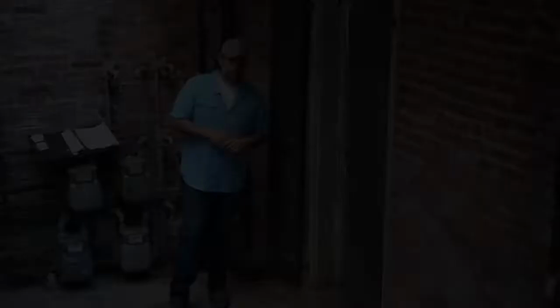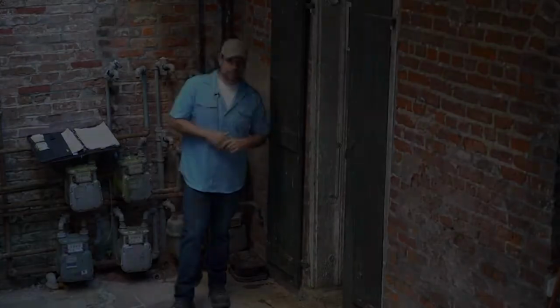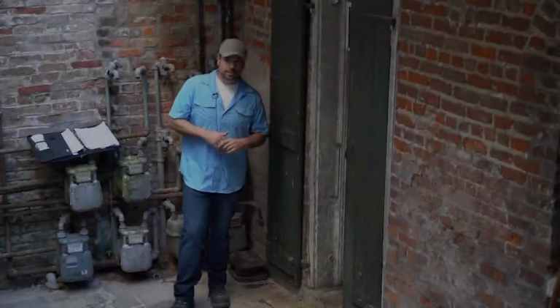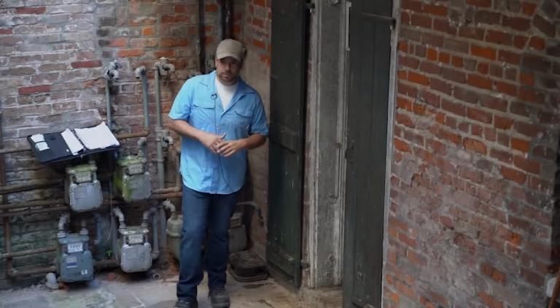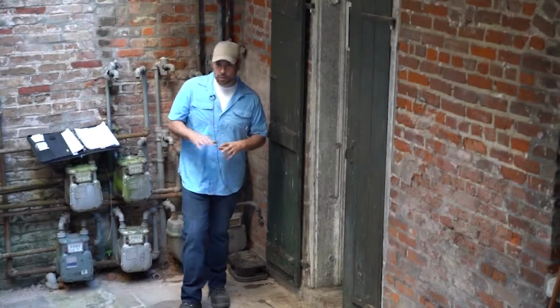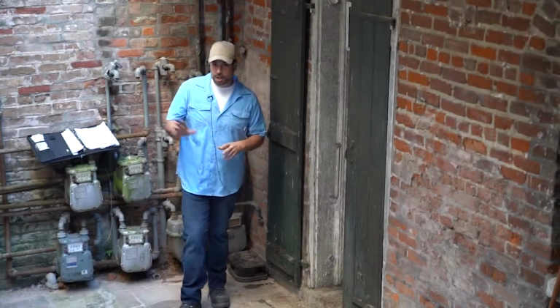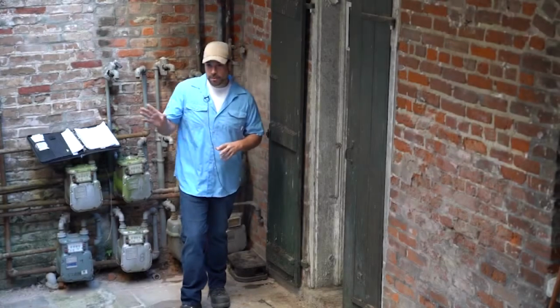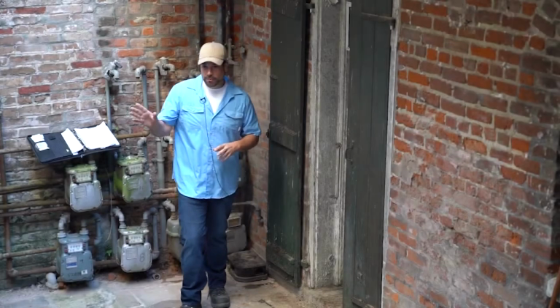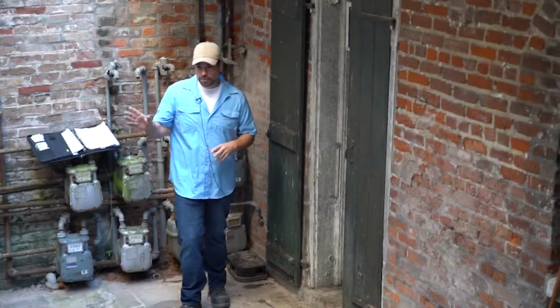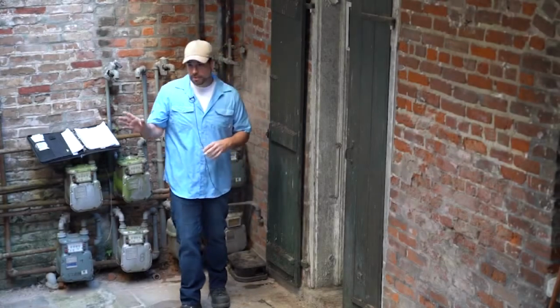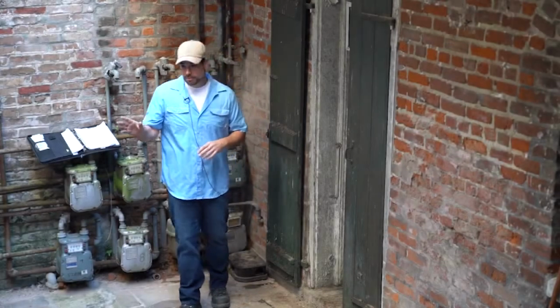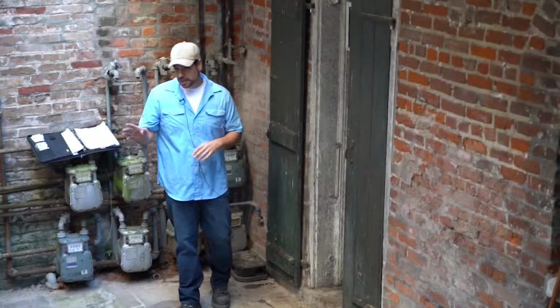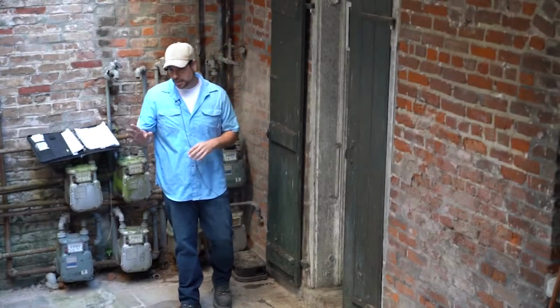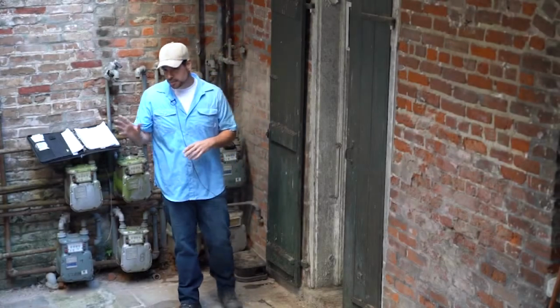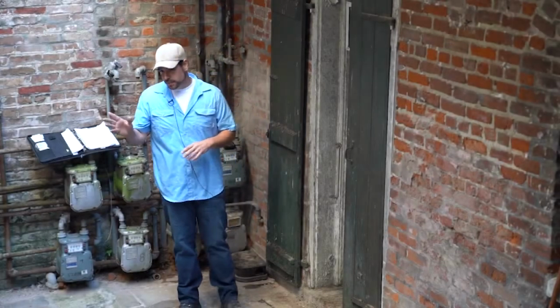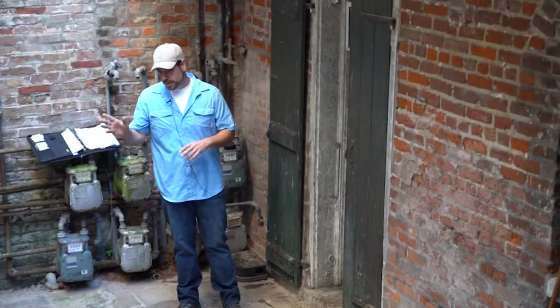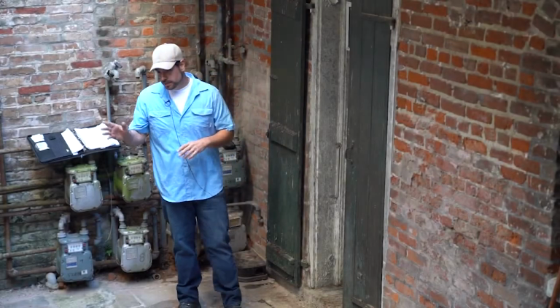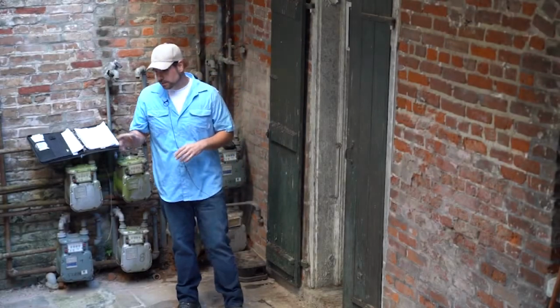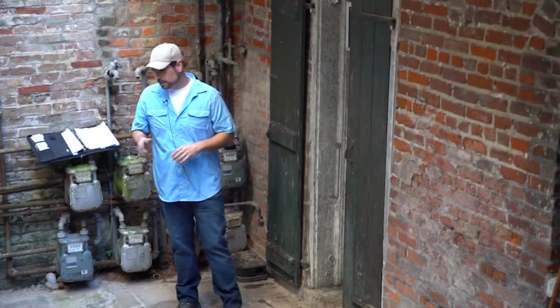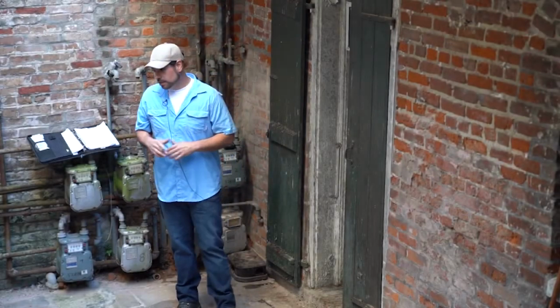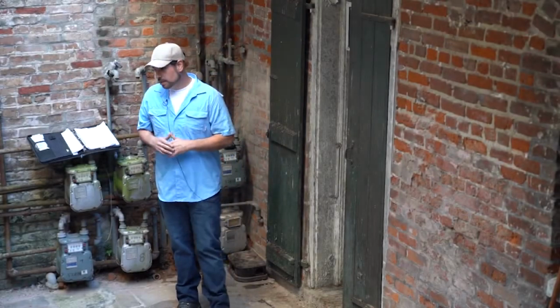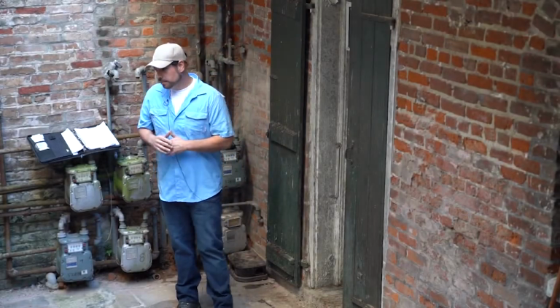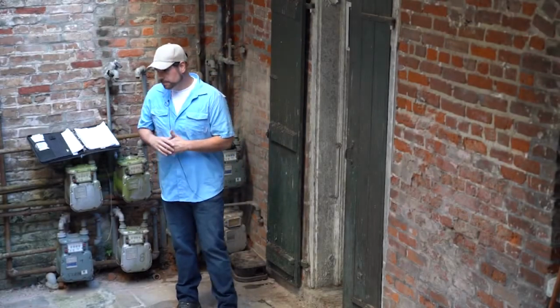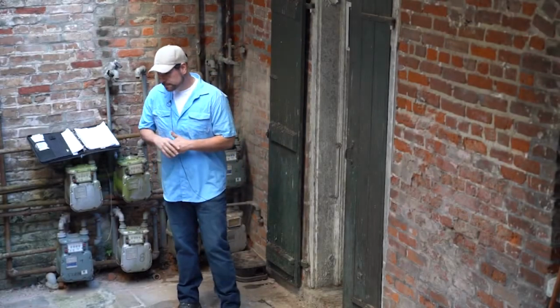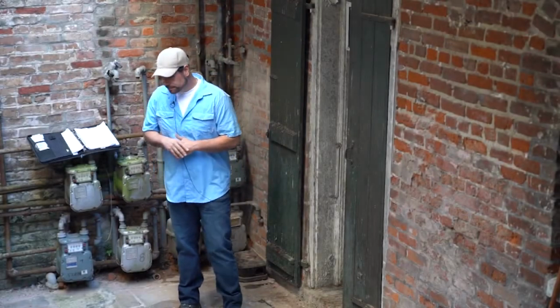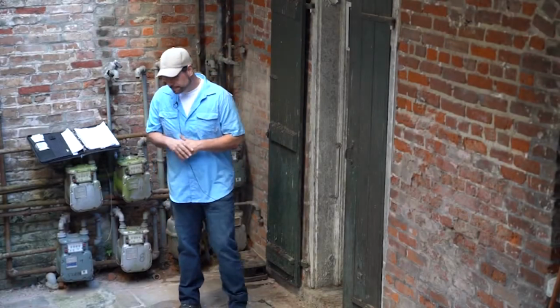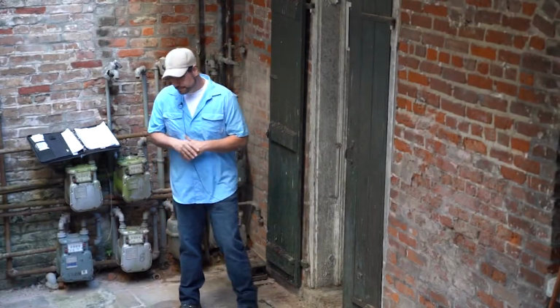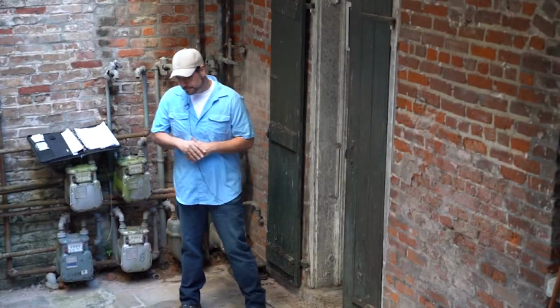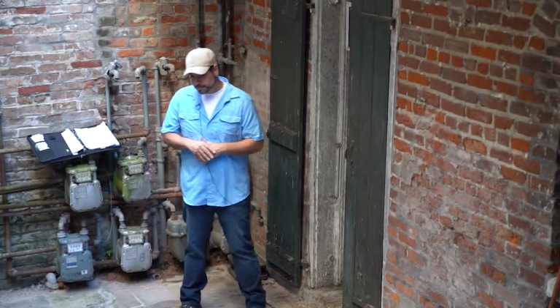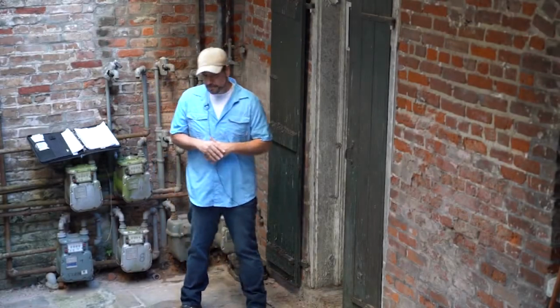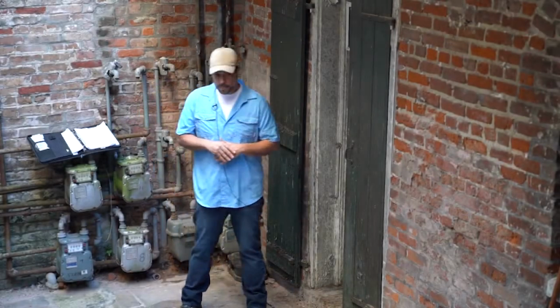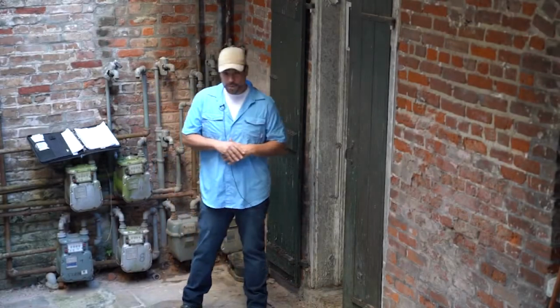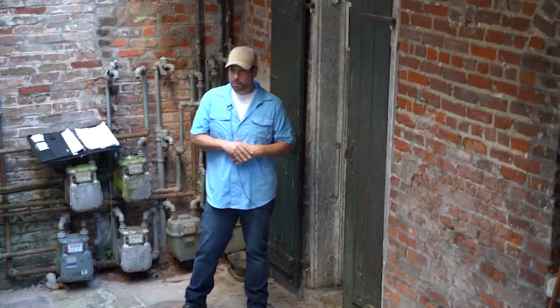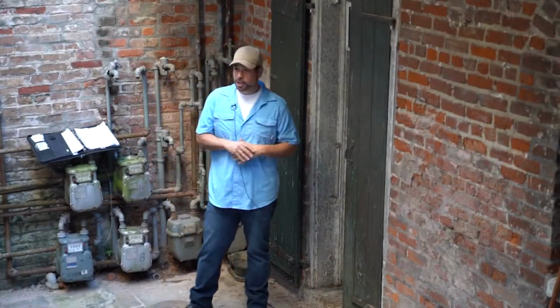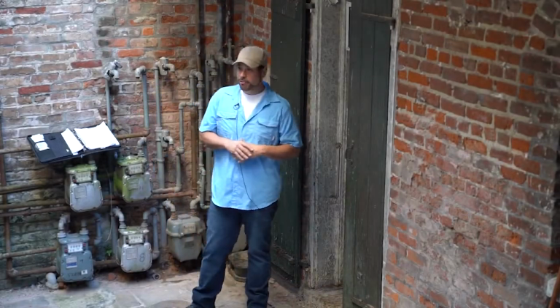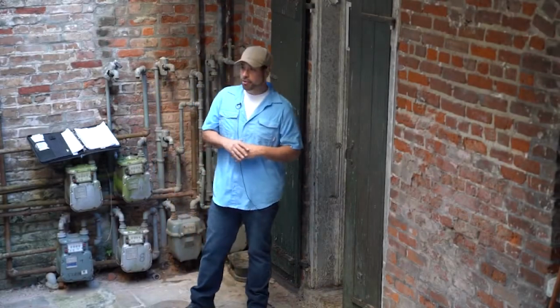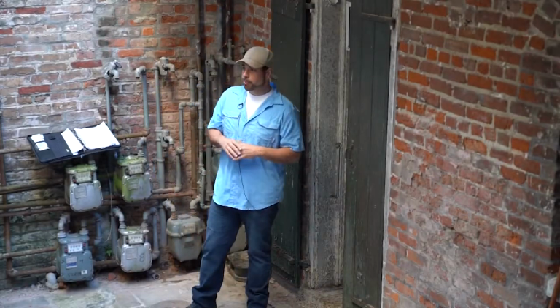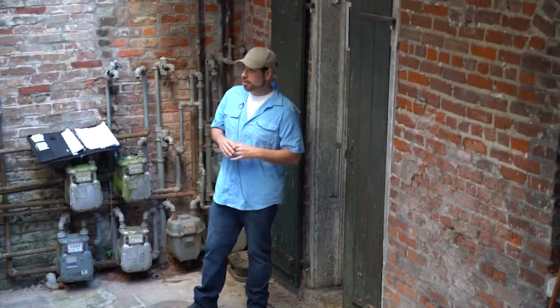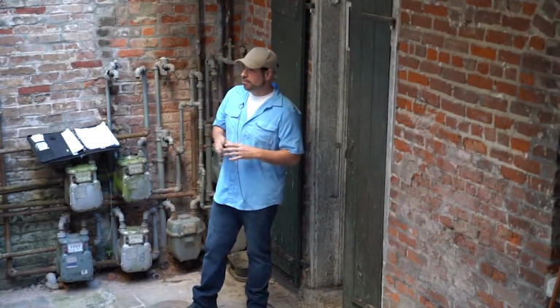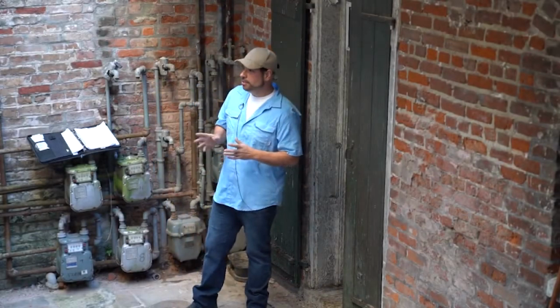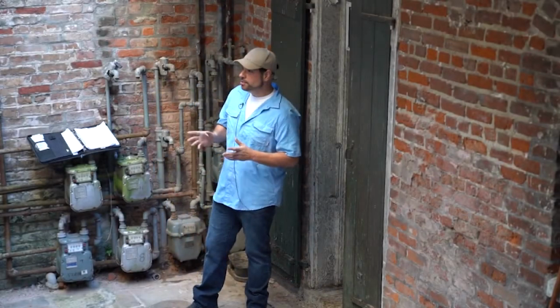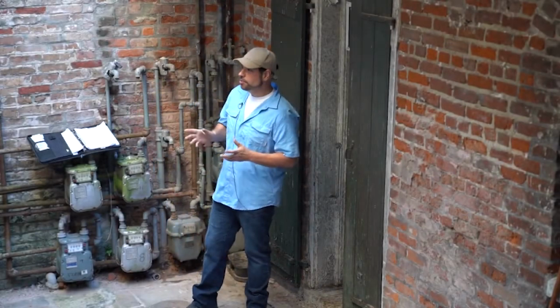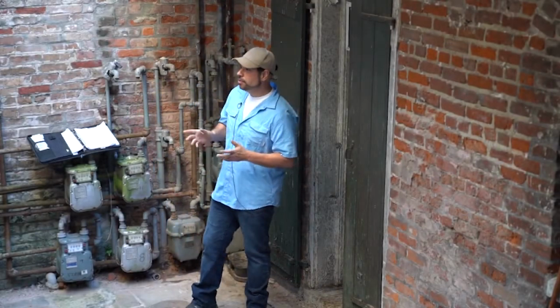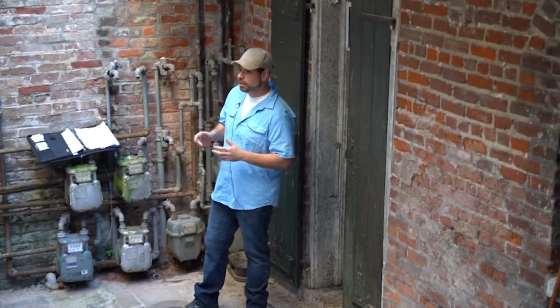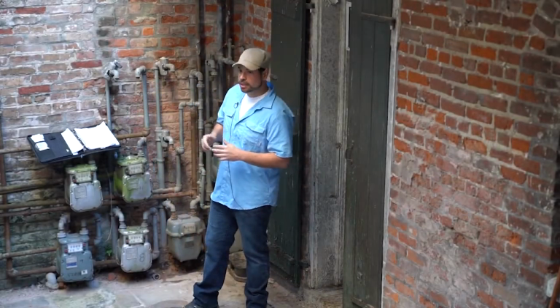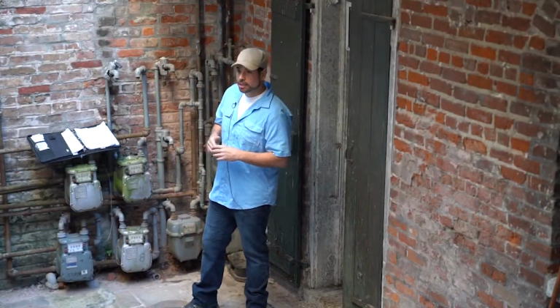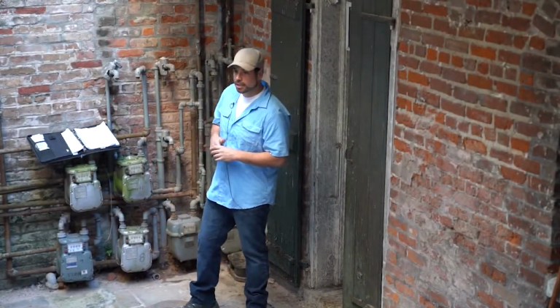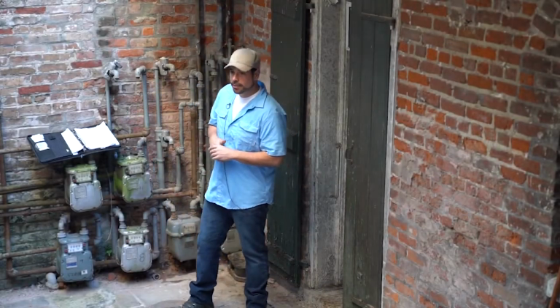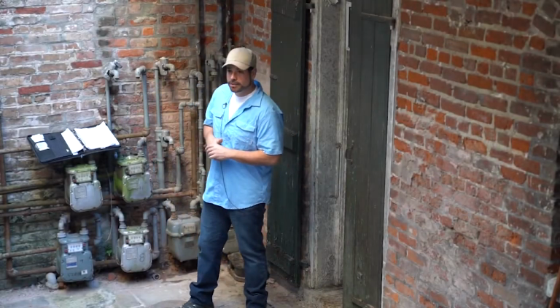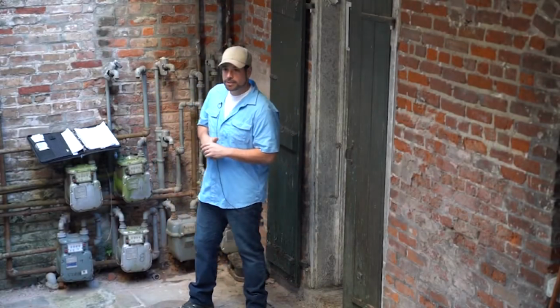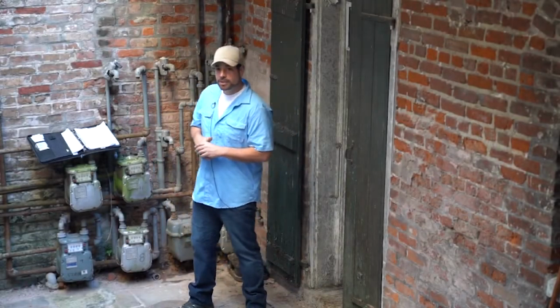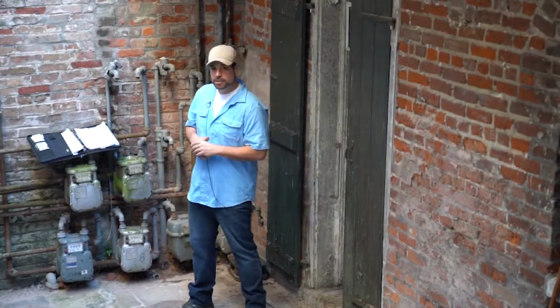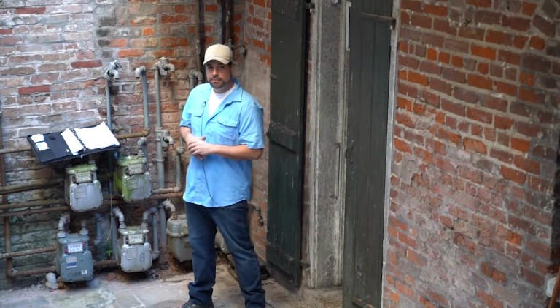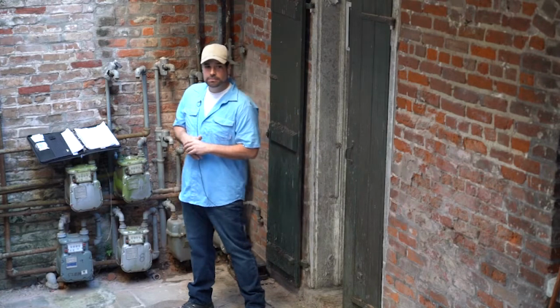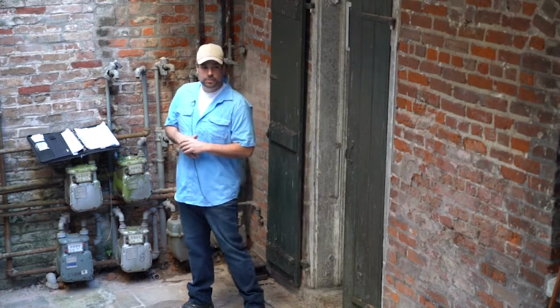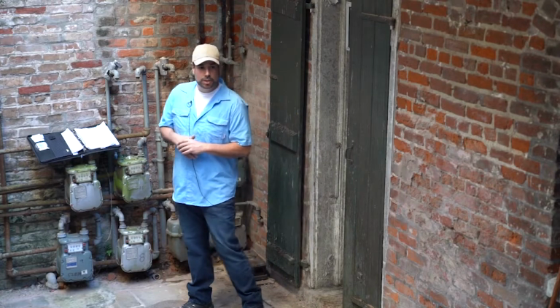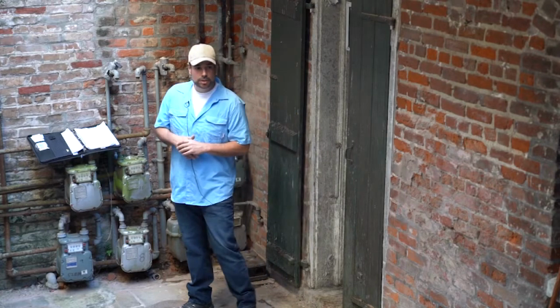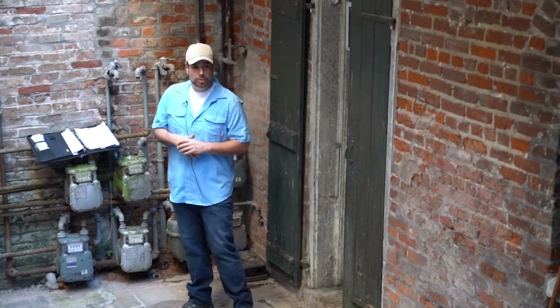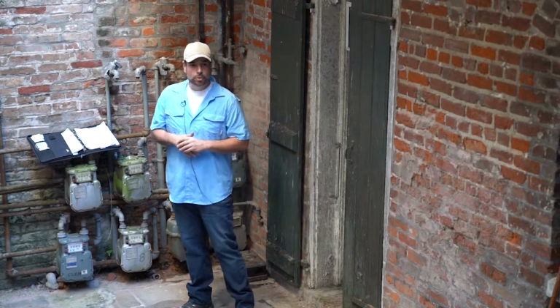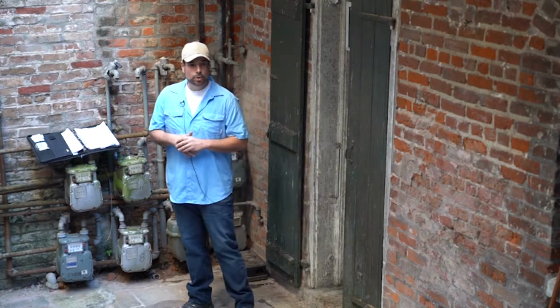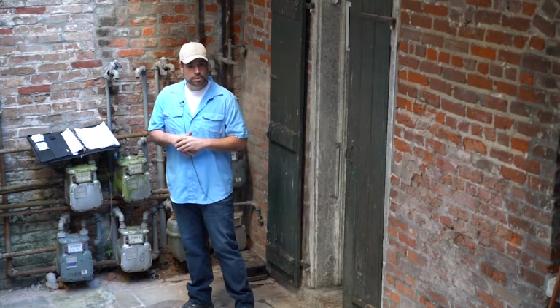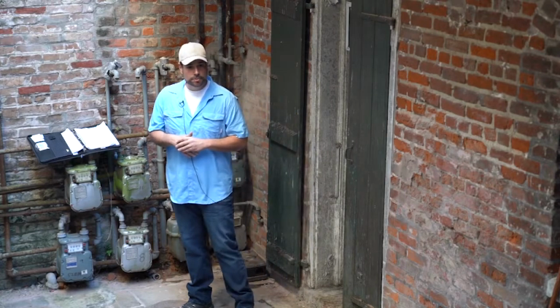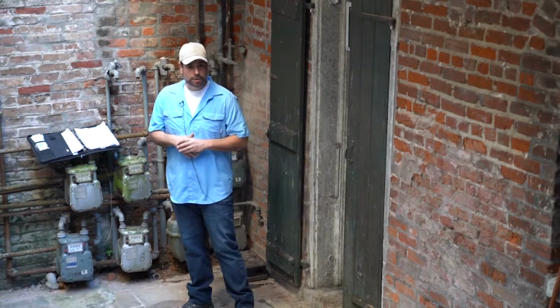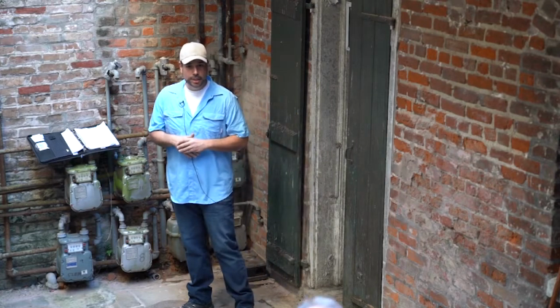Welcome everyone. My name is Michael. I'm going to give you a brief history about some New Orleans brick.